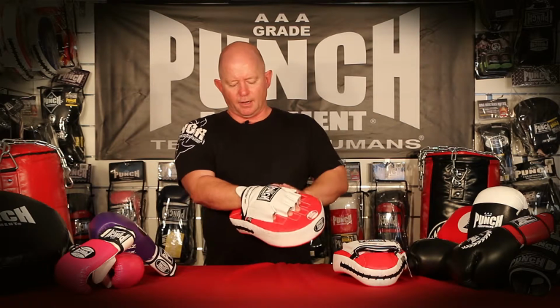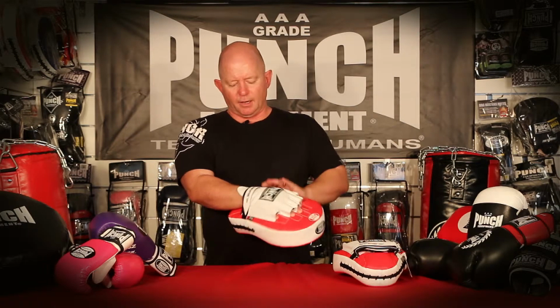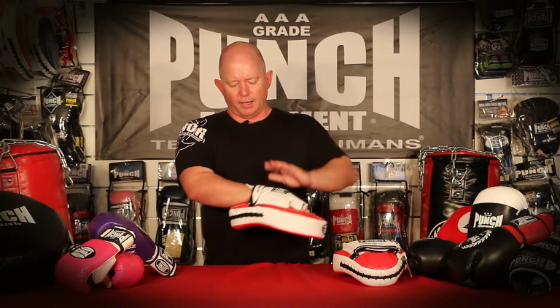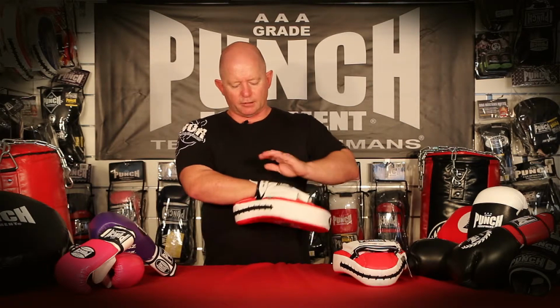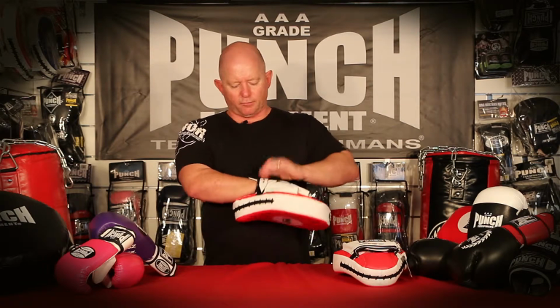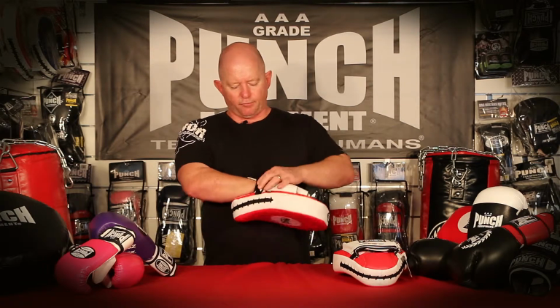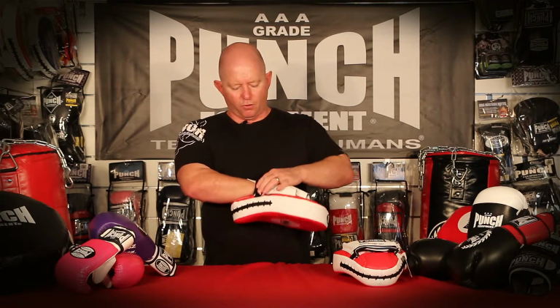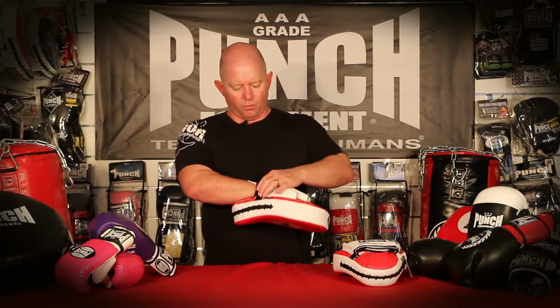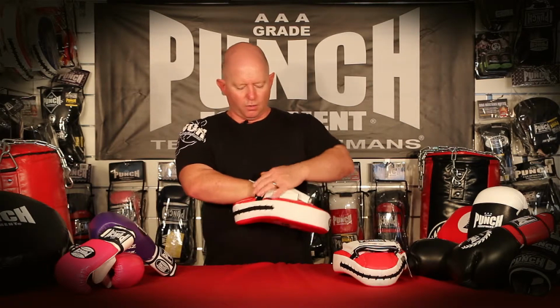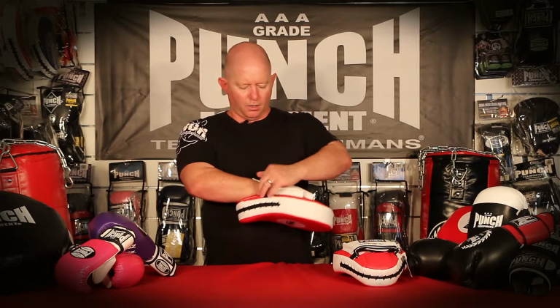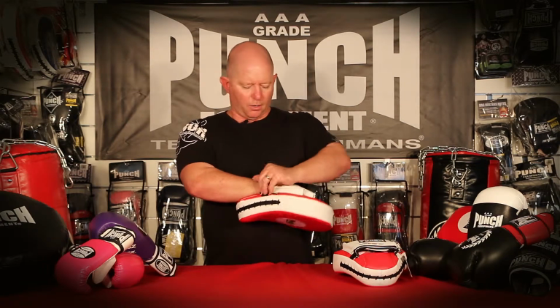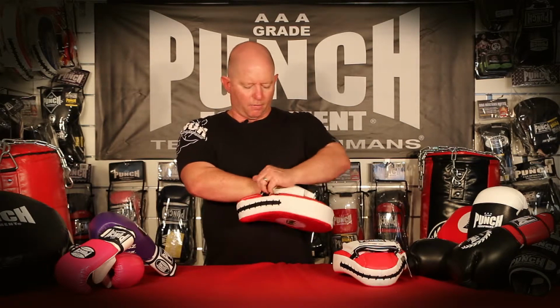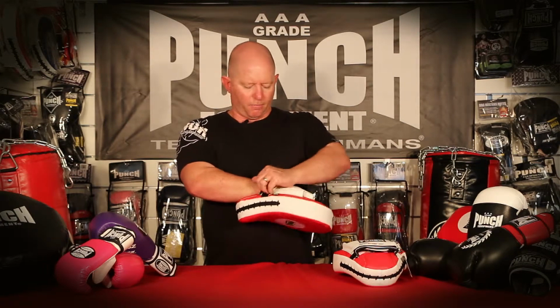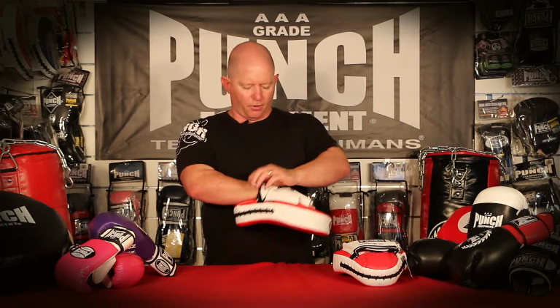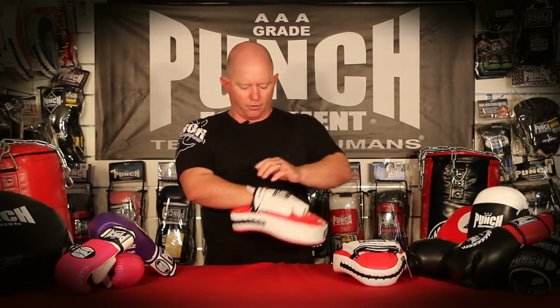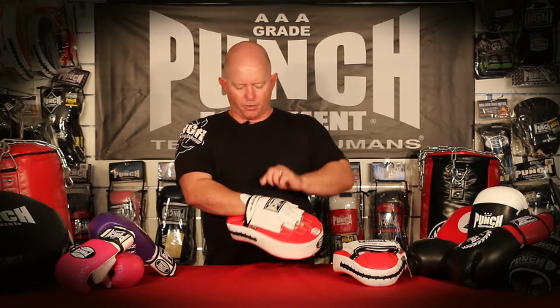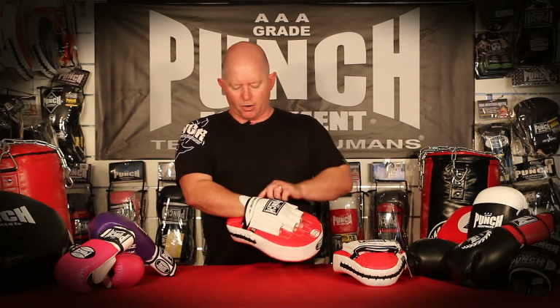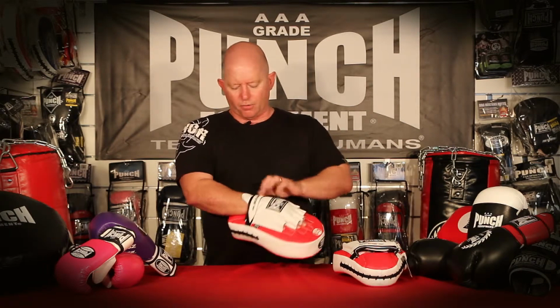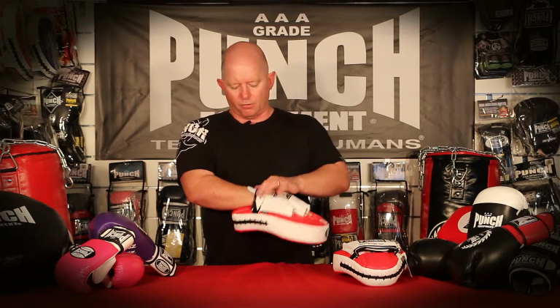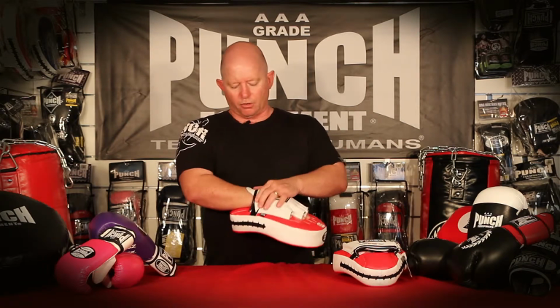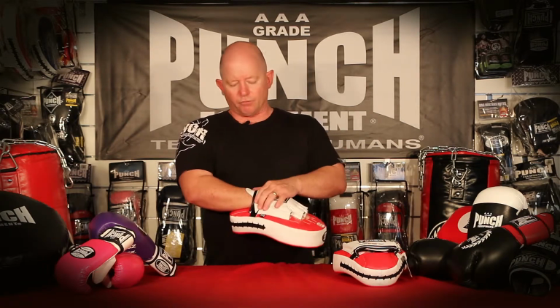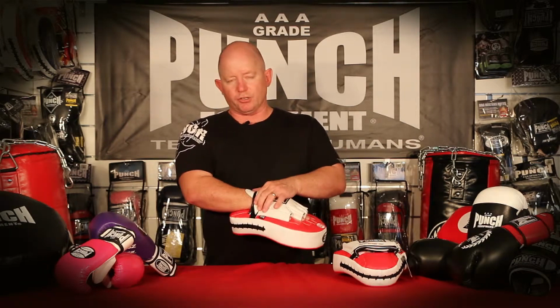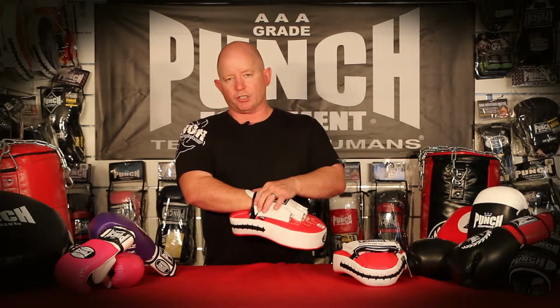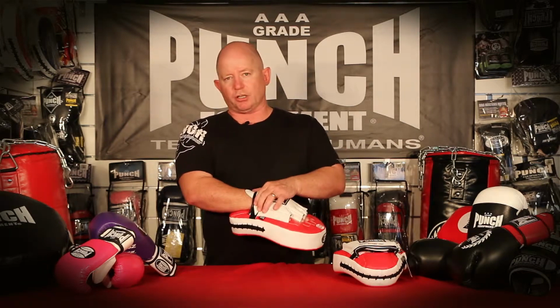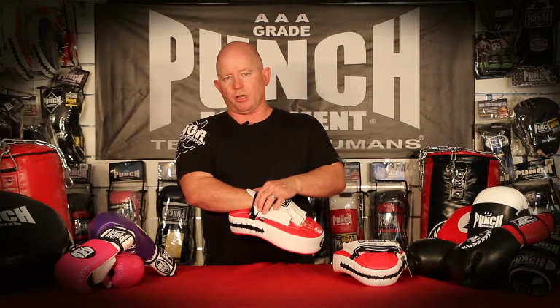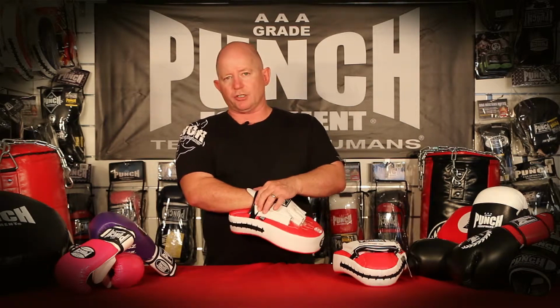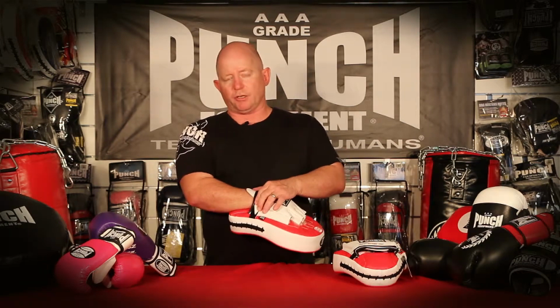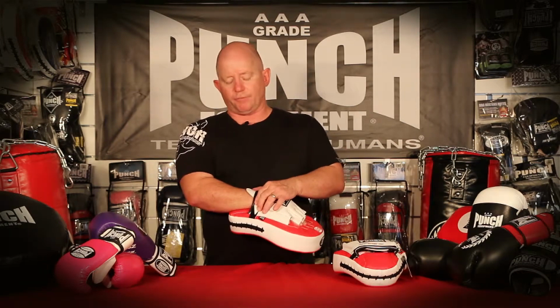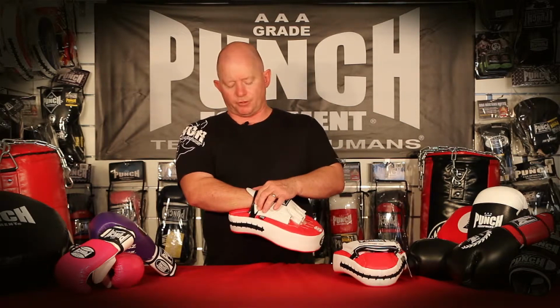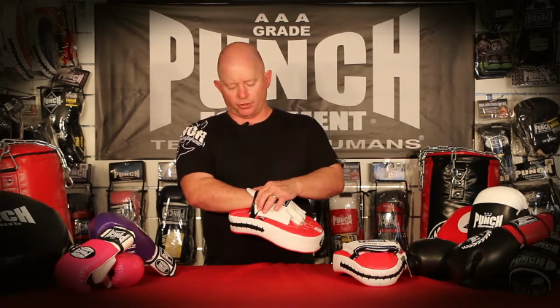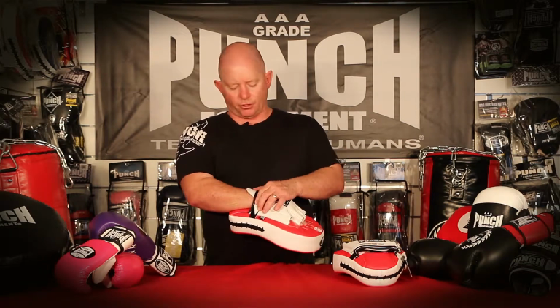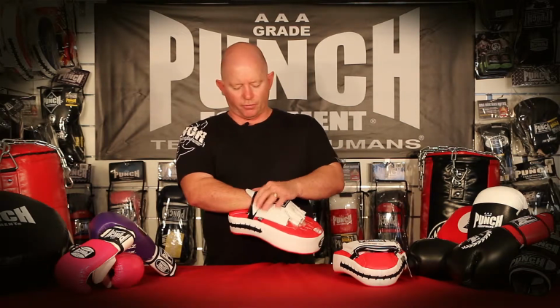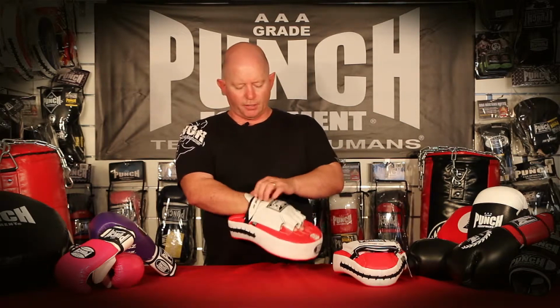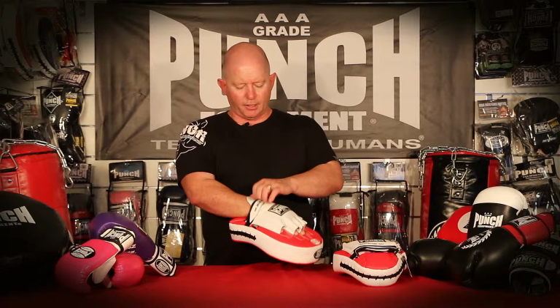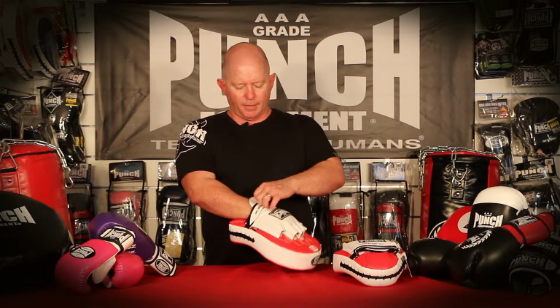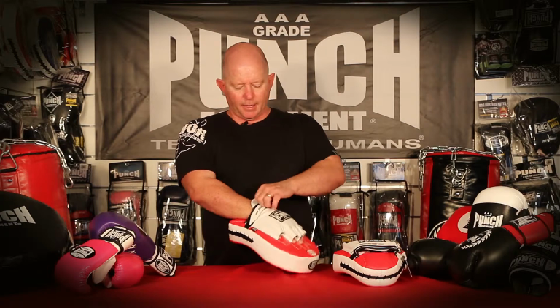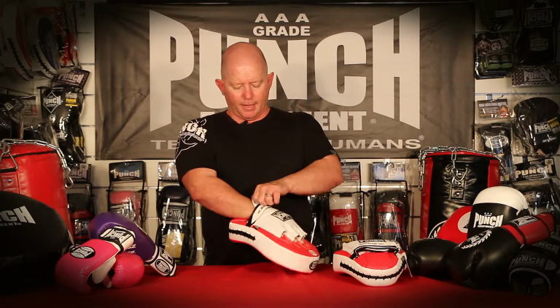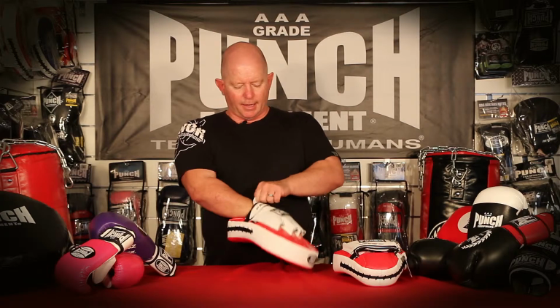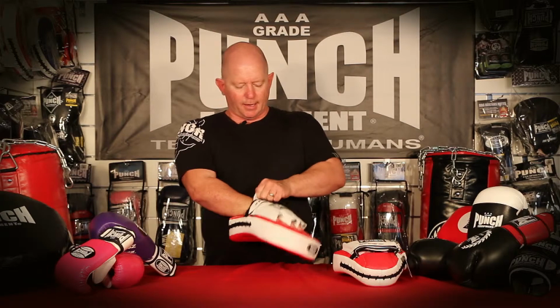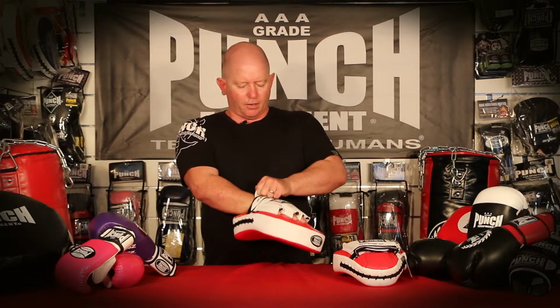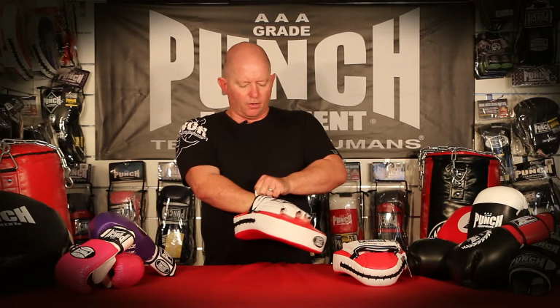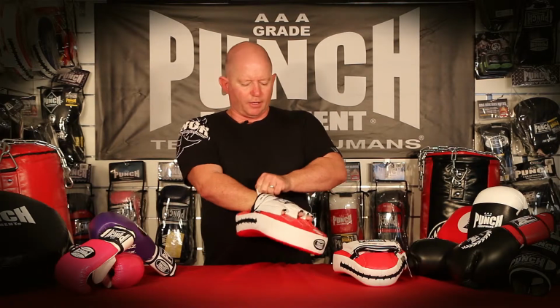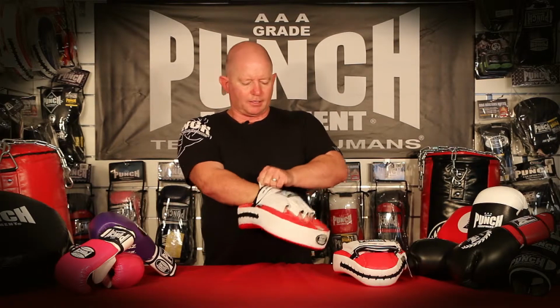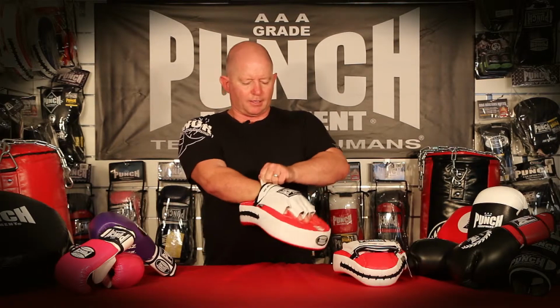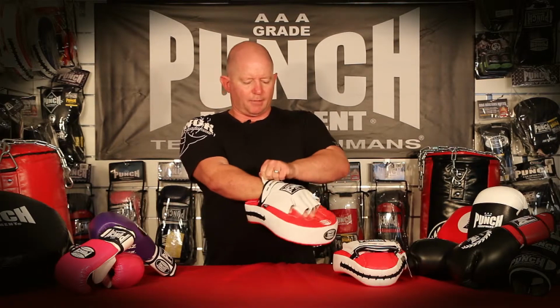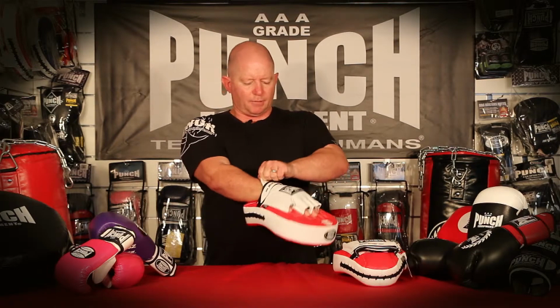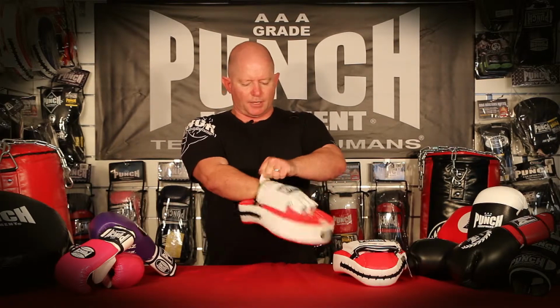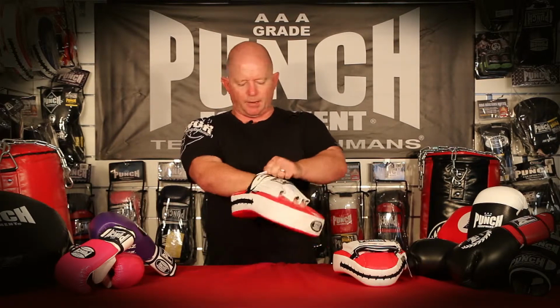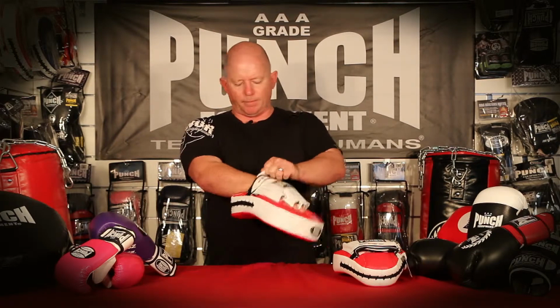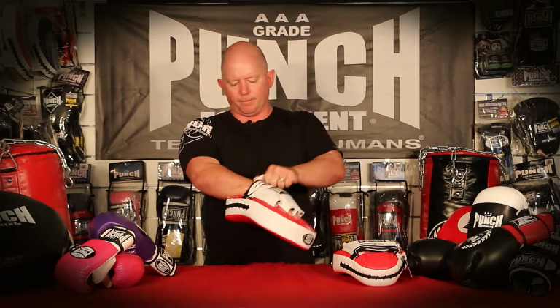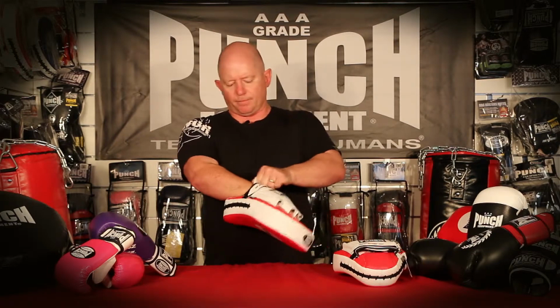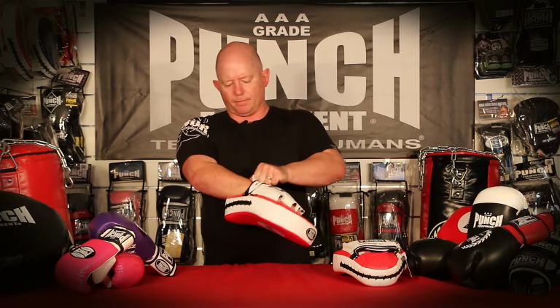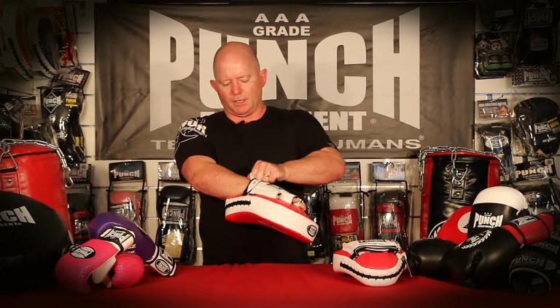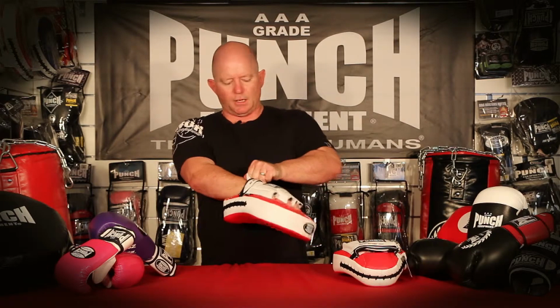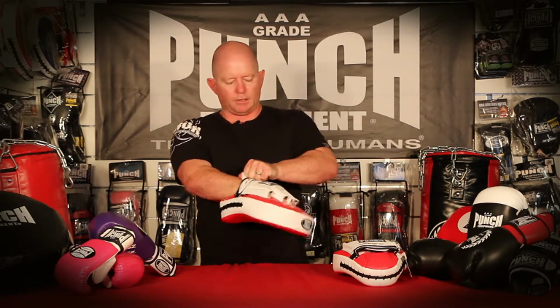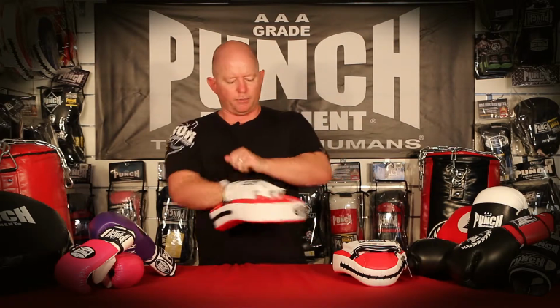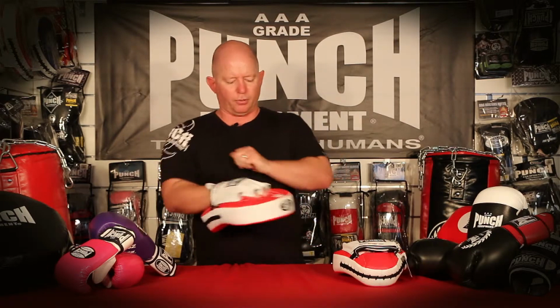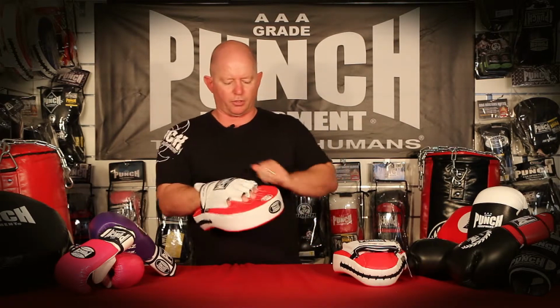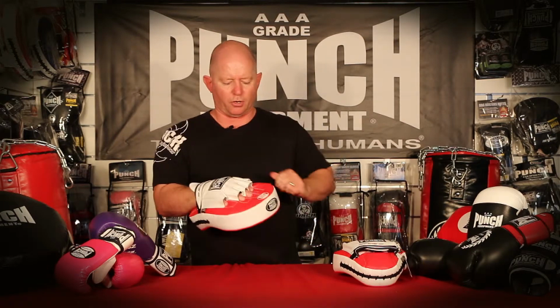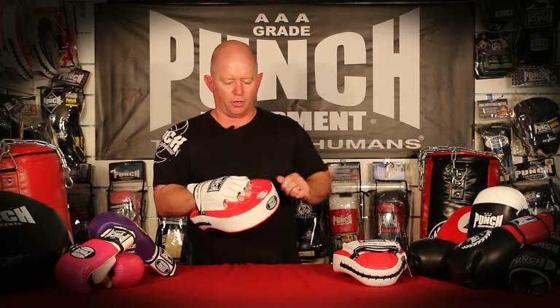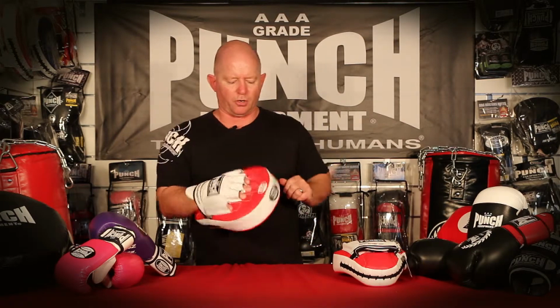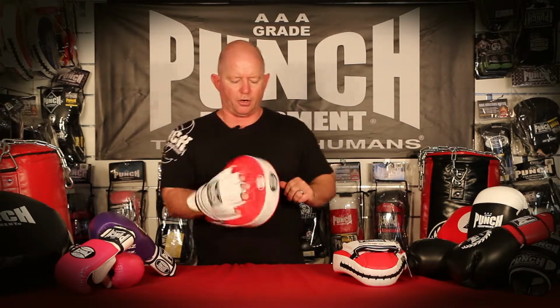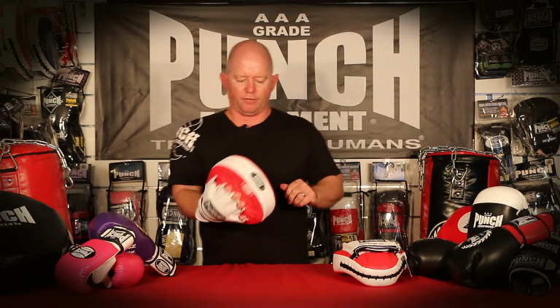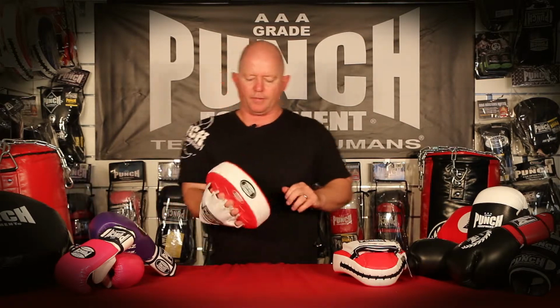It has a full Velcro wrist closure for security and a nice thumb tab here to pull it on and off.